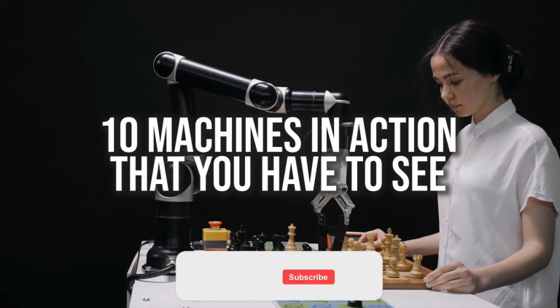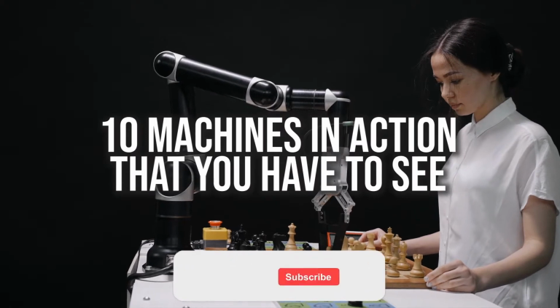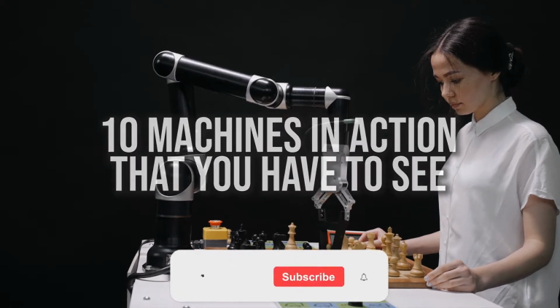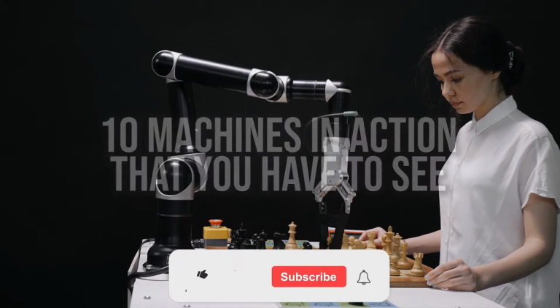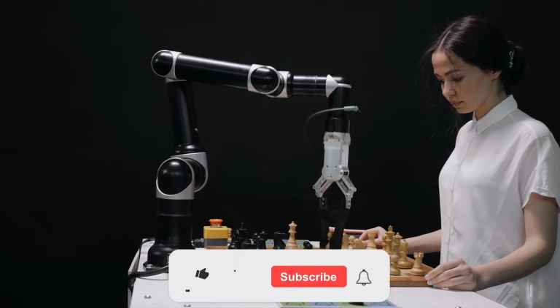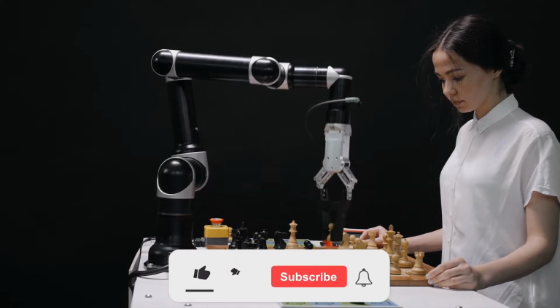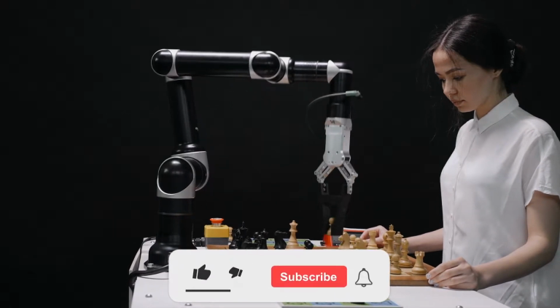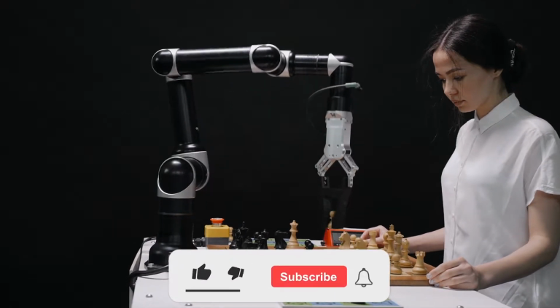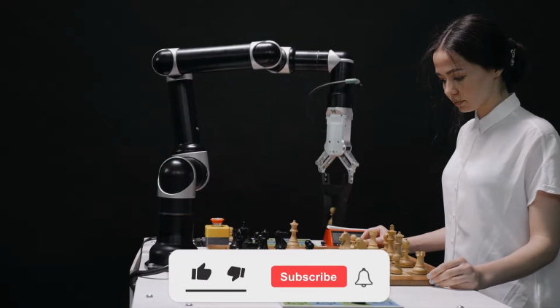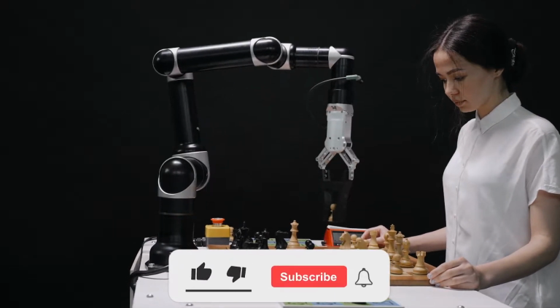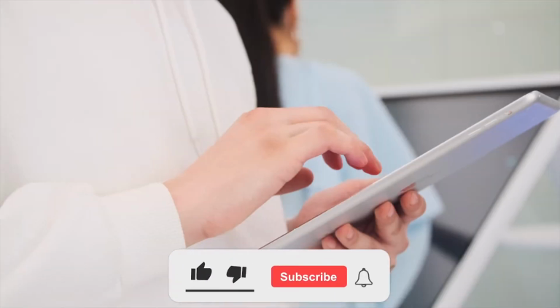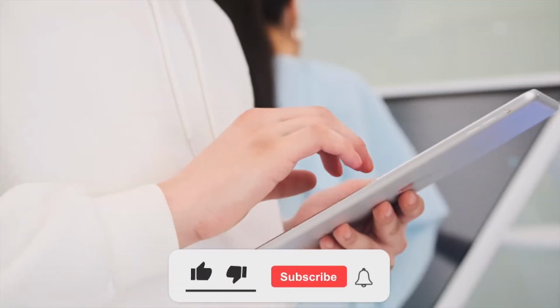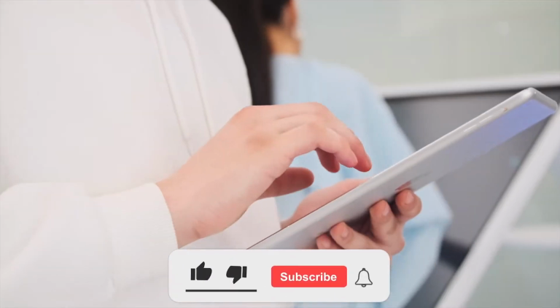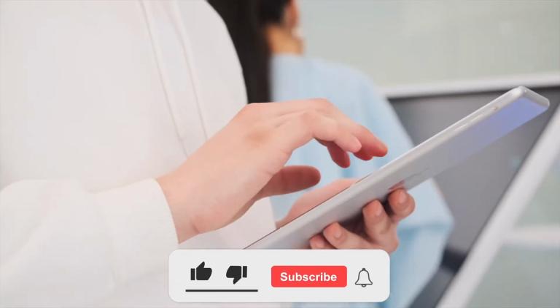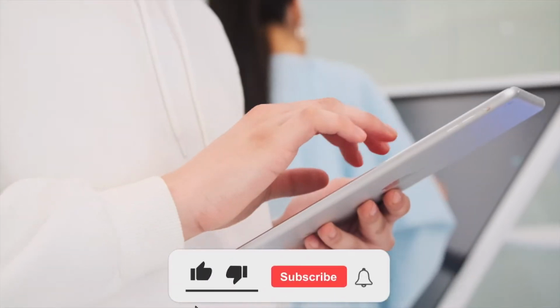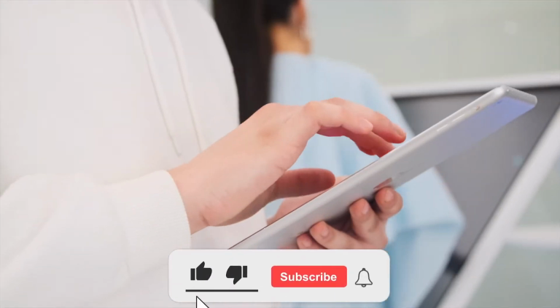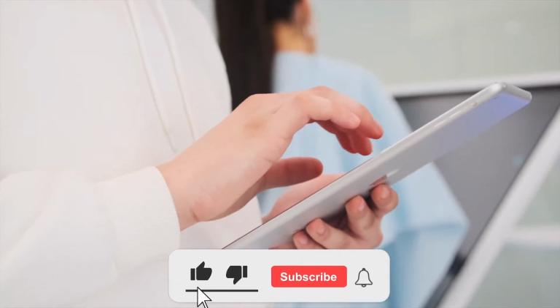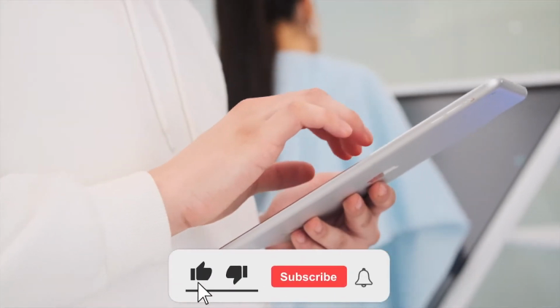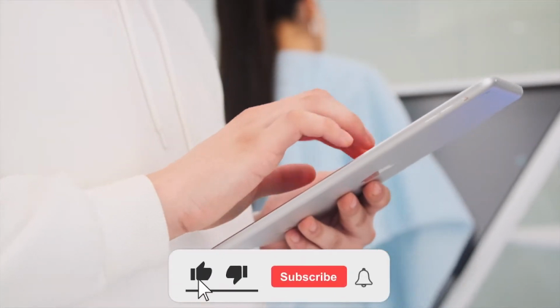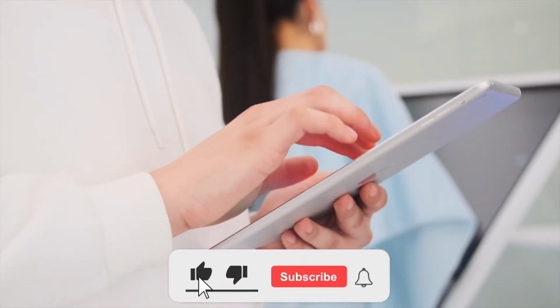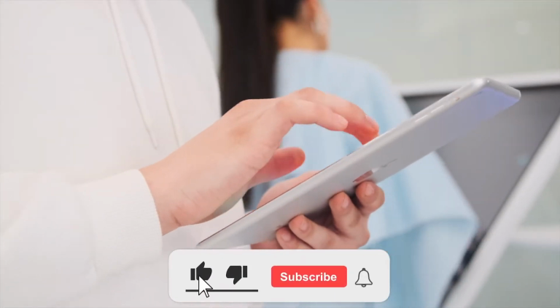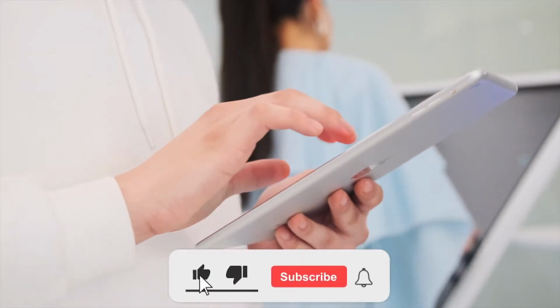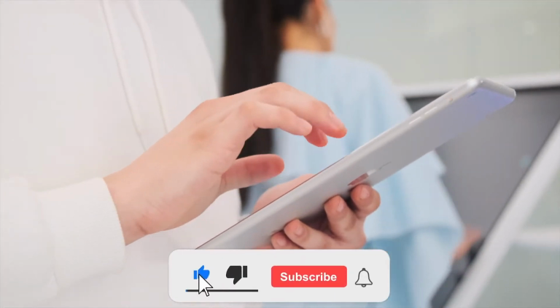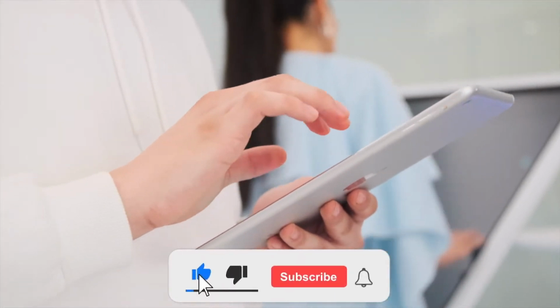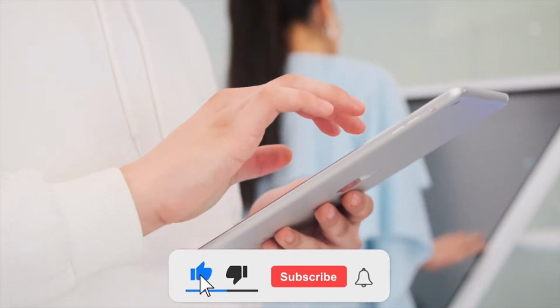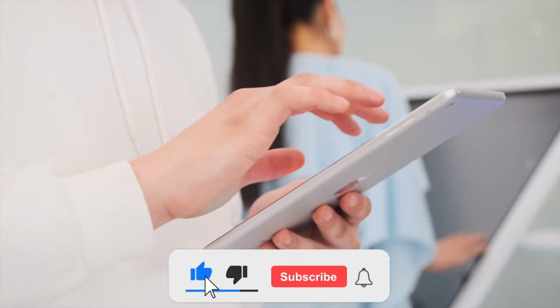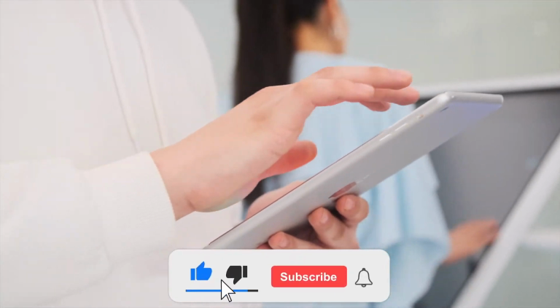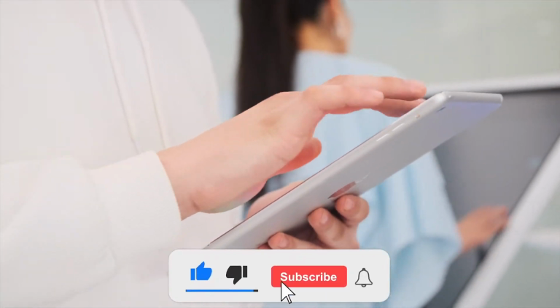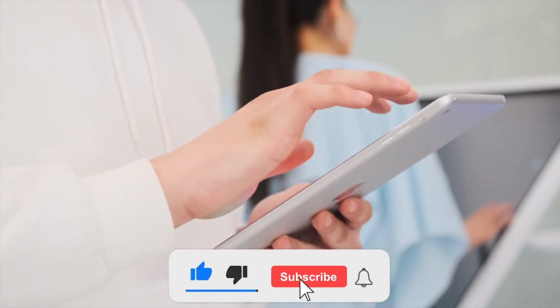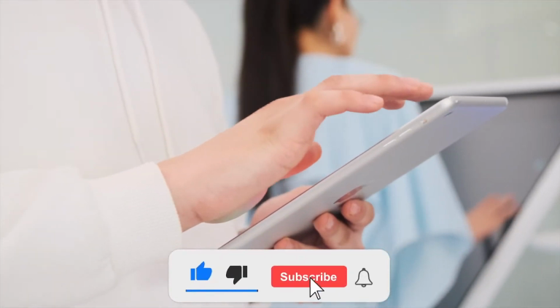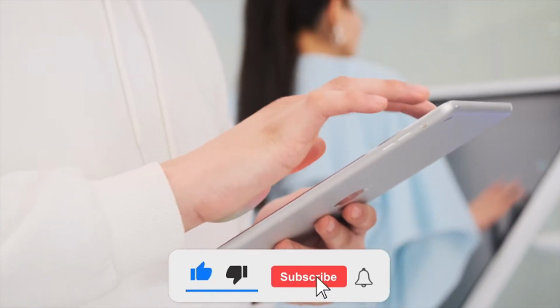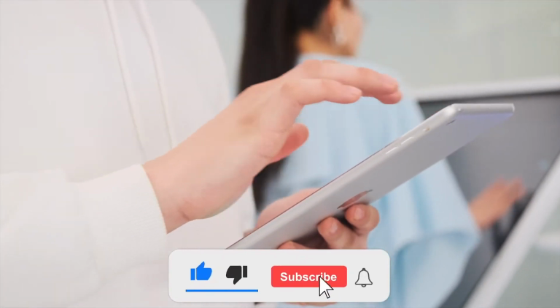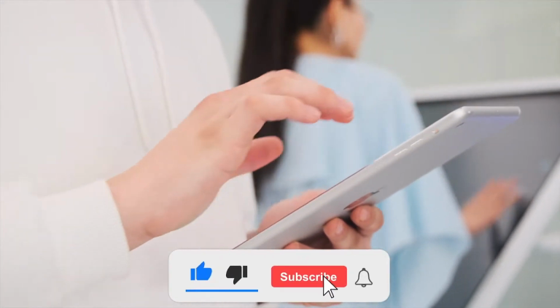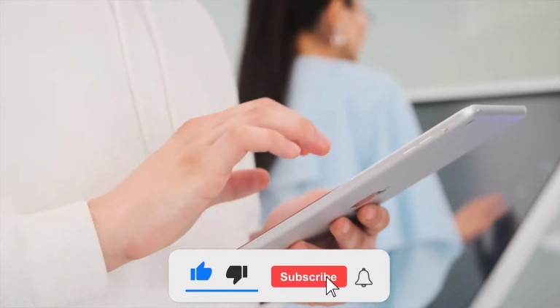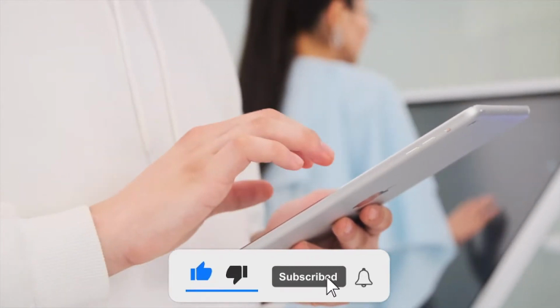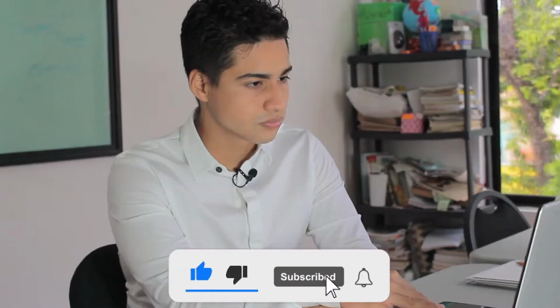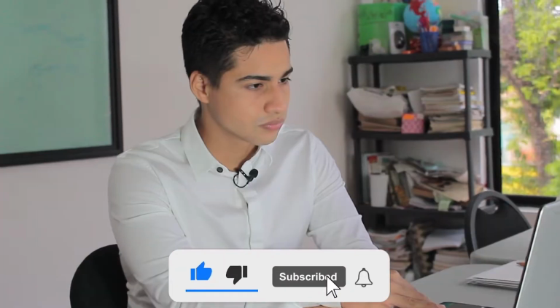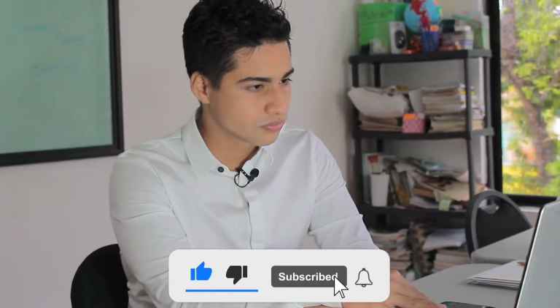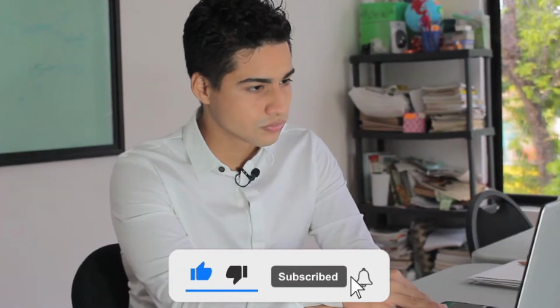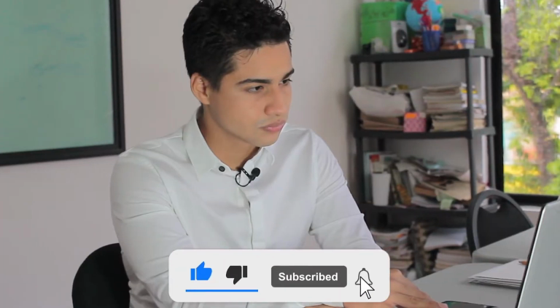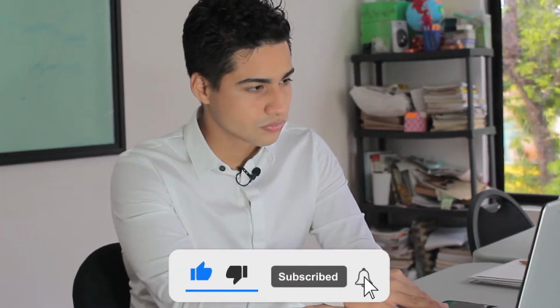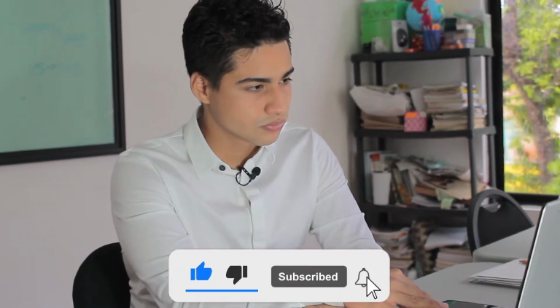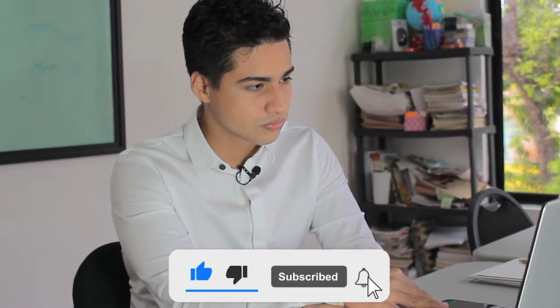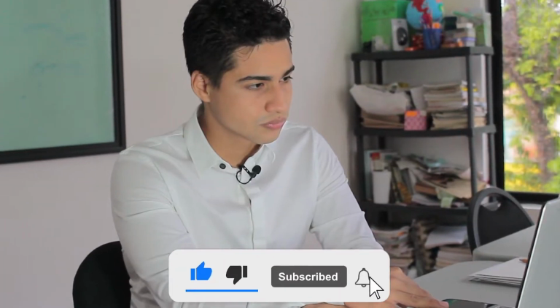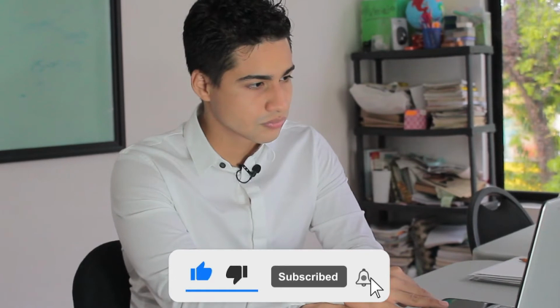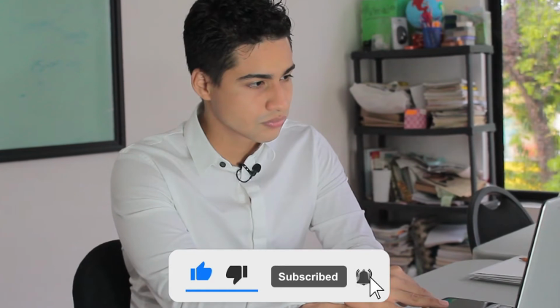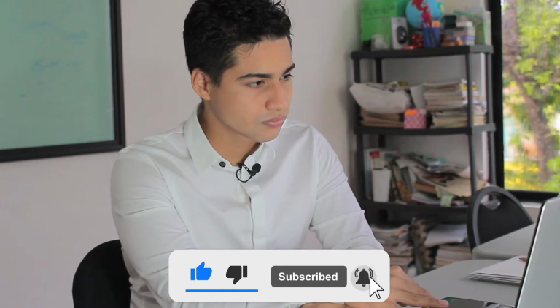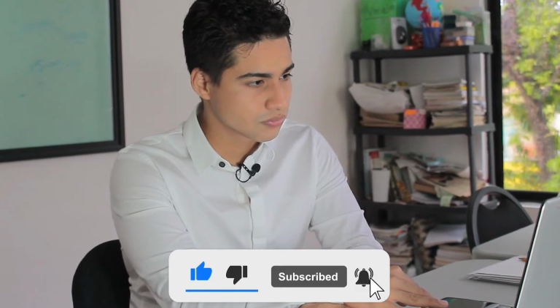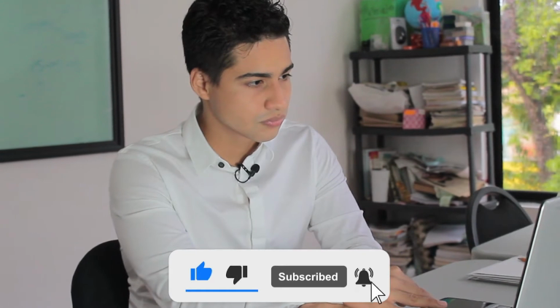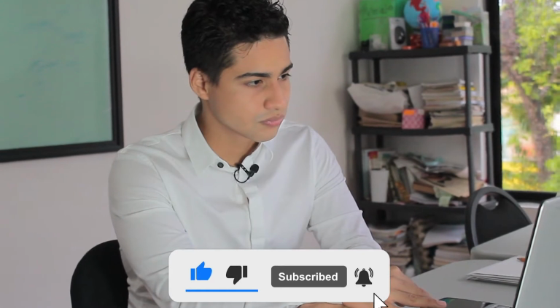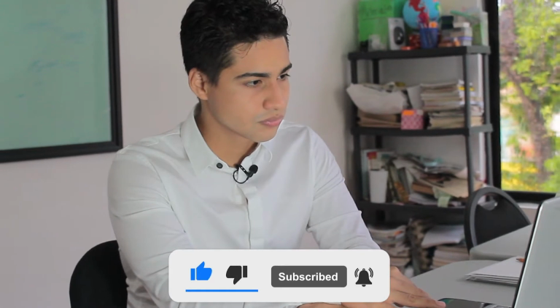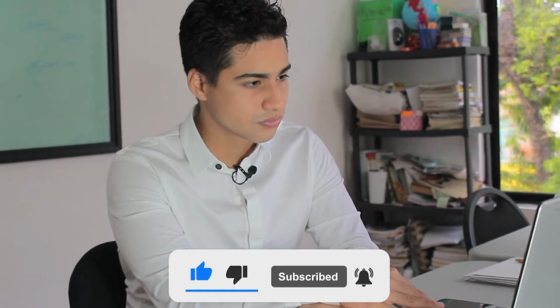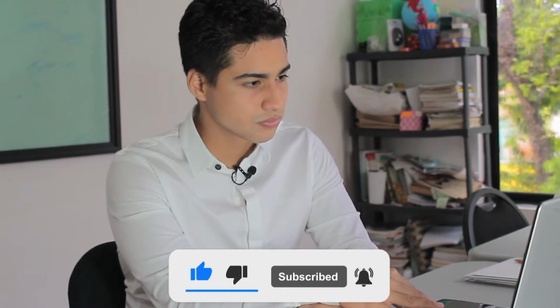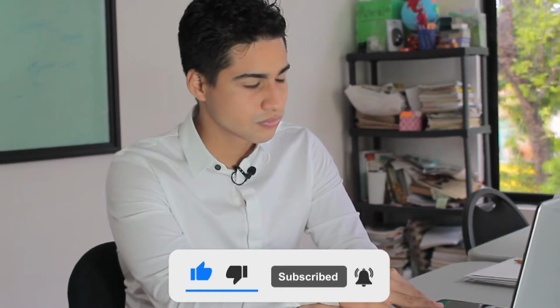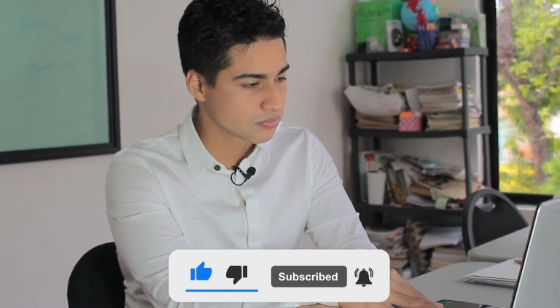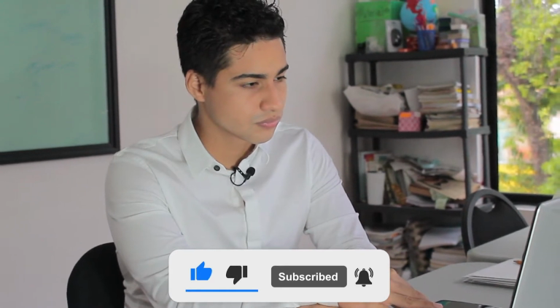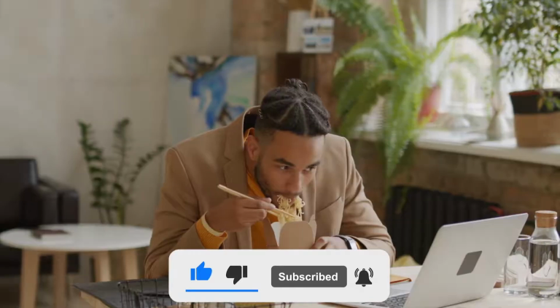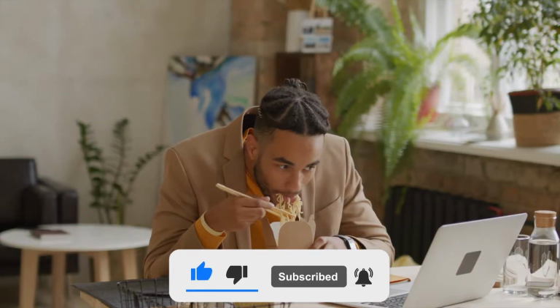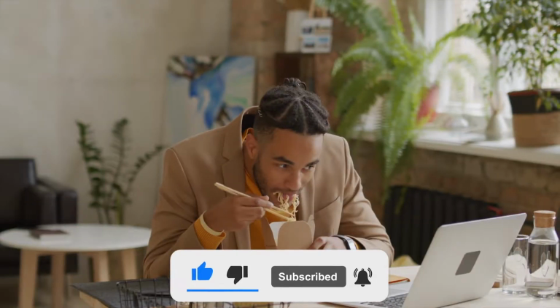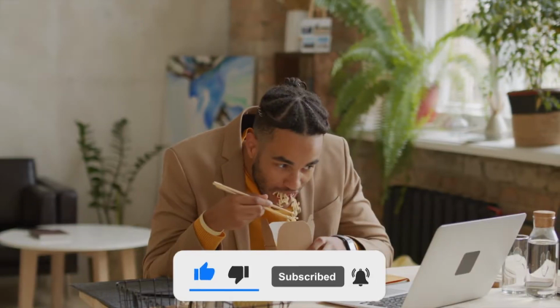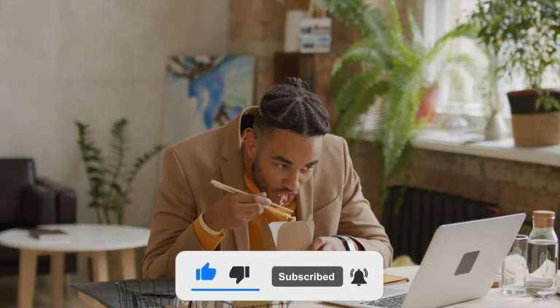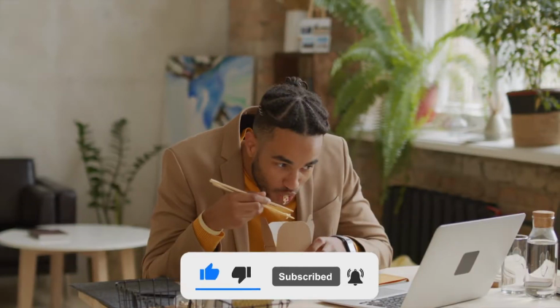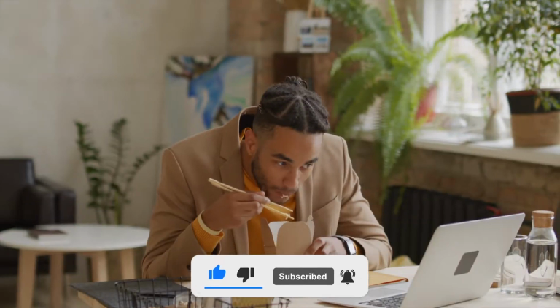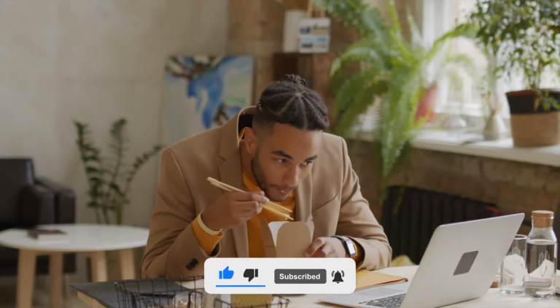All you're required to do is hit that like and subscribe button, ring the notification bell, and watch this video till the very end.